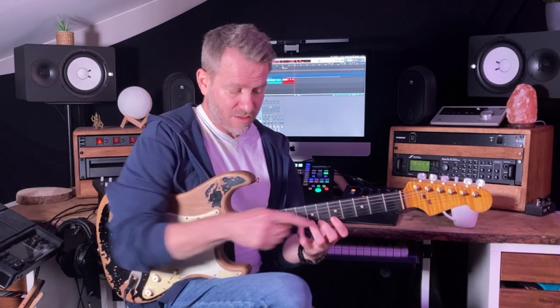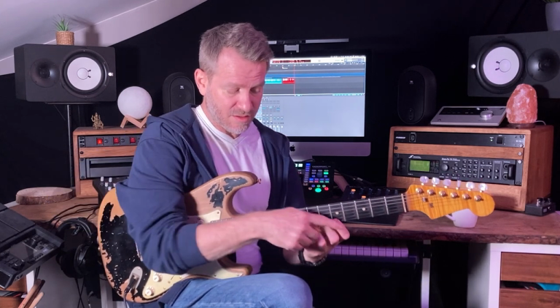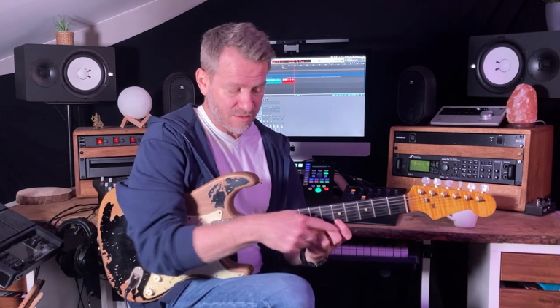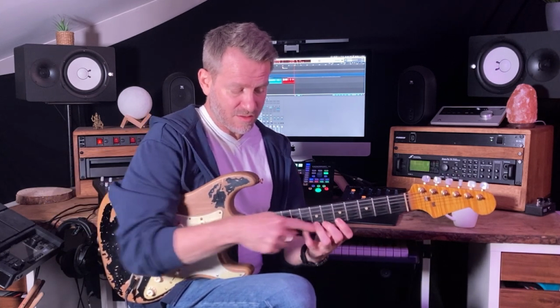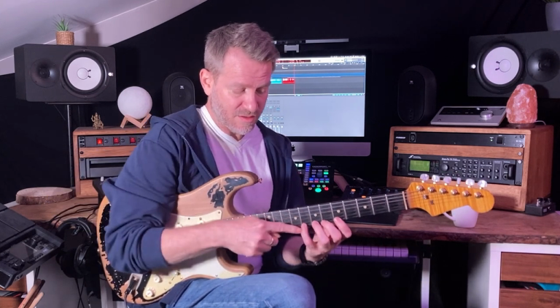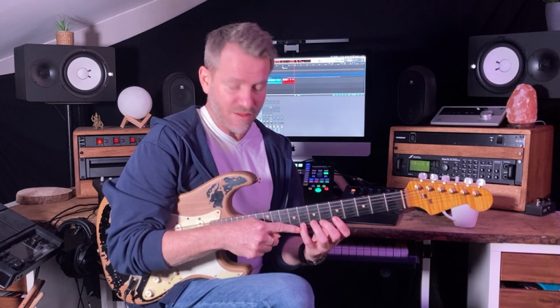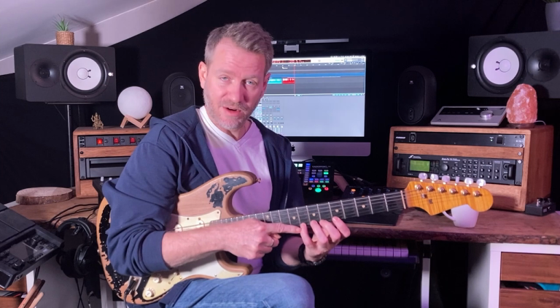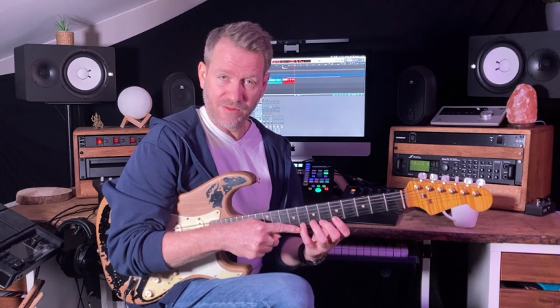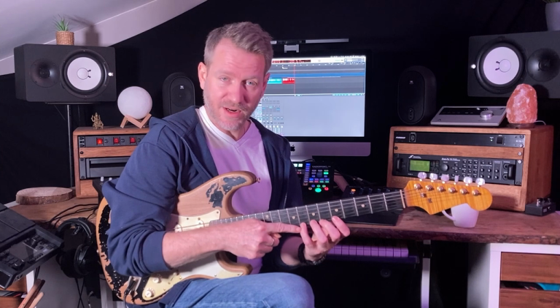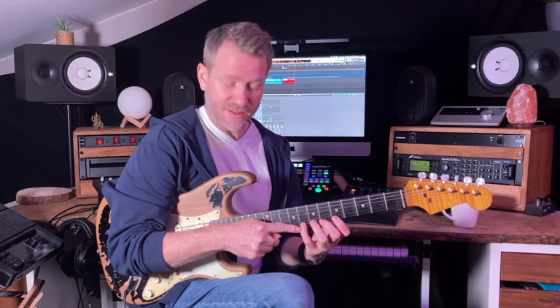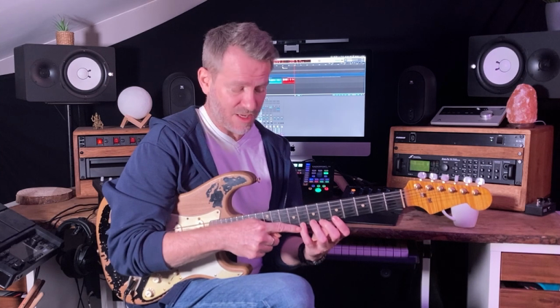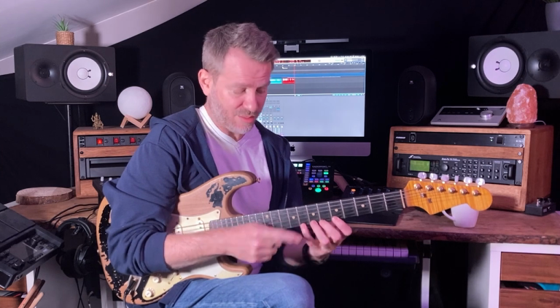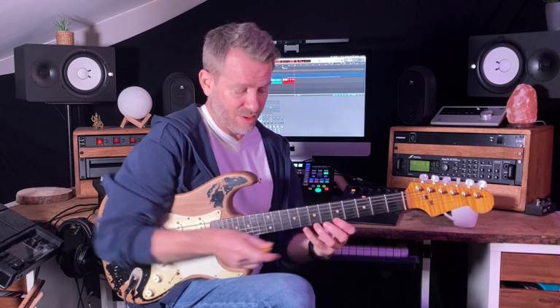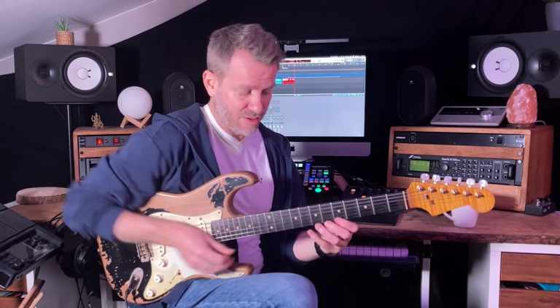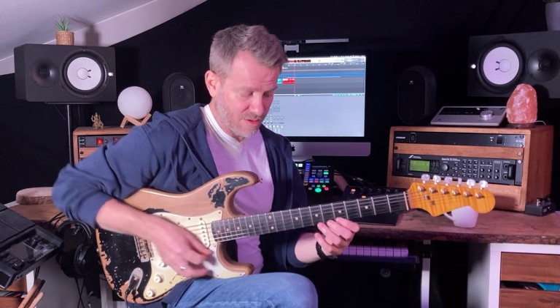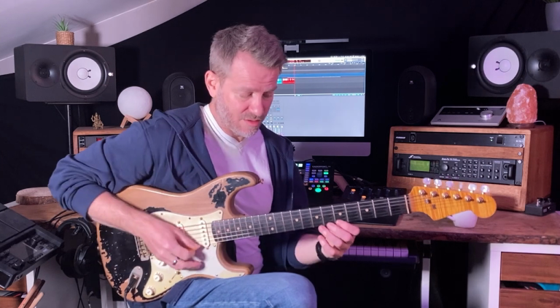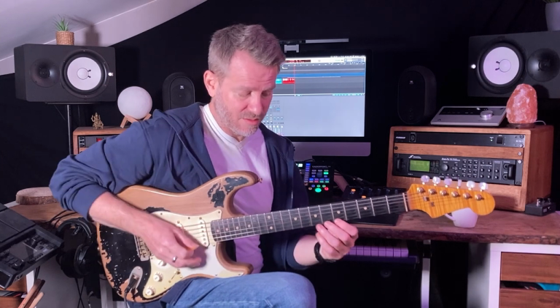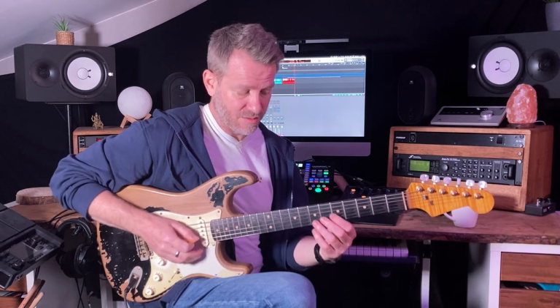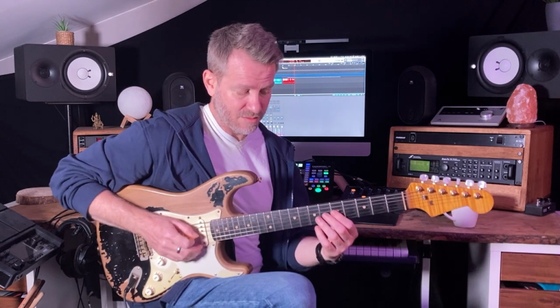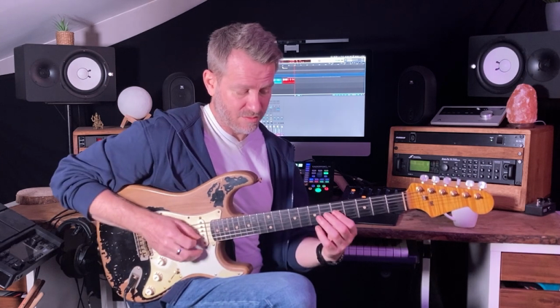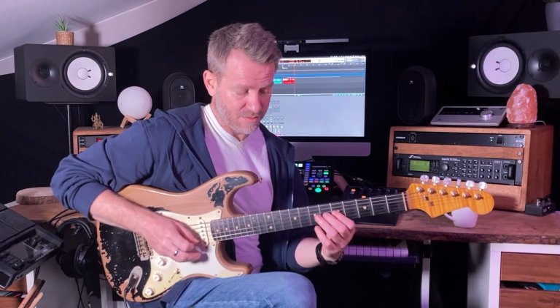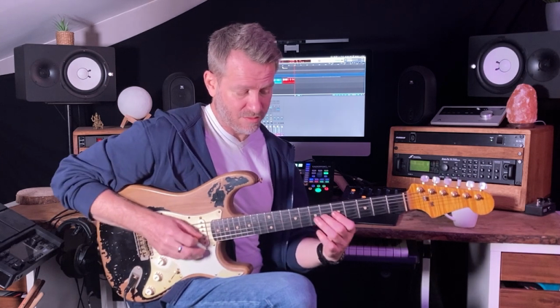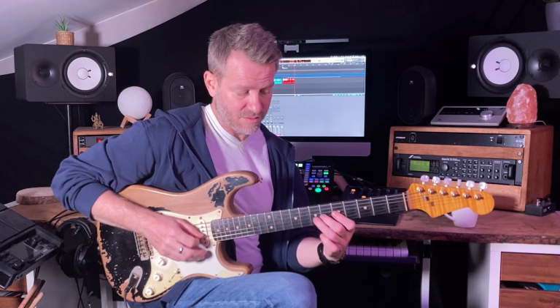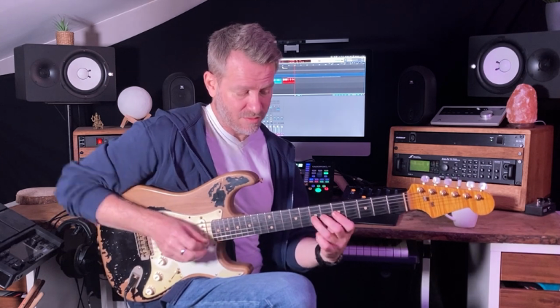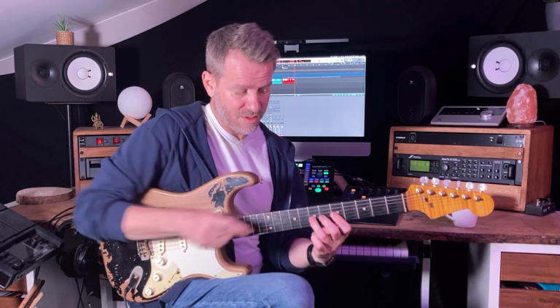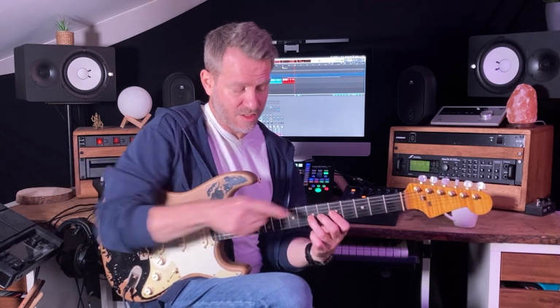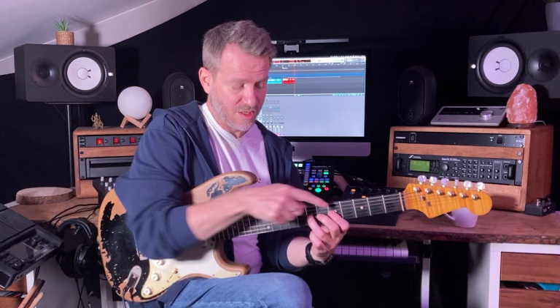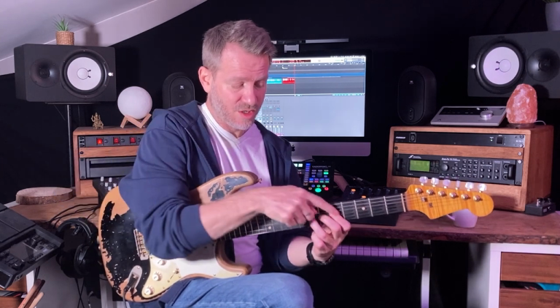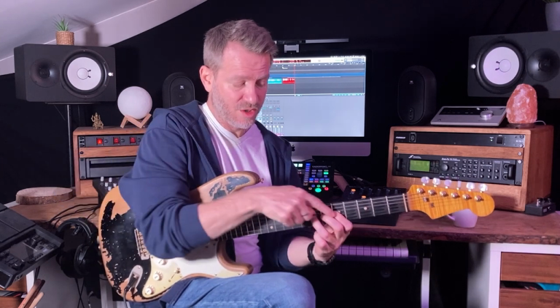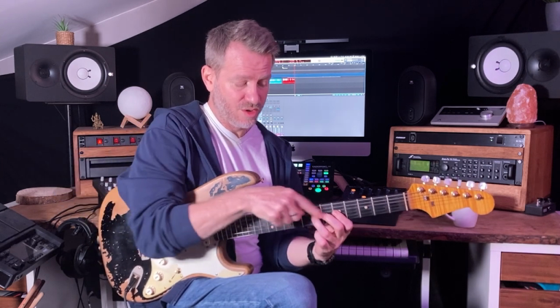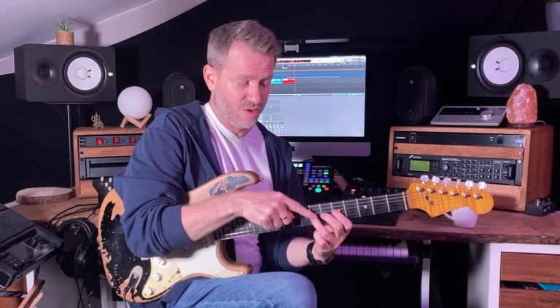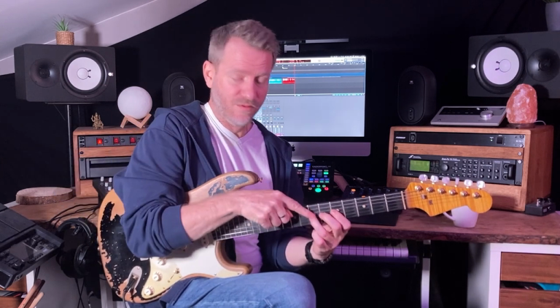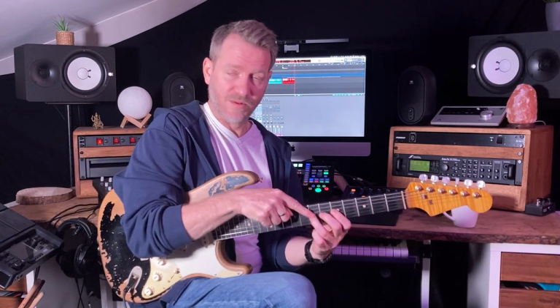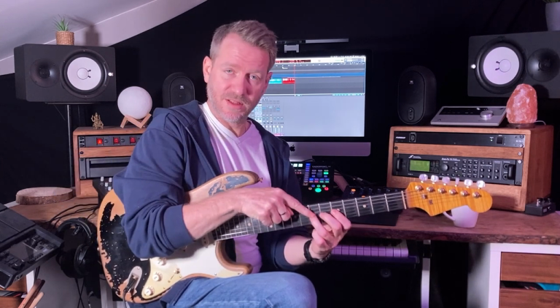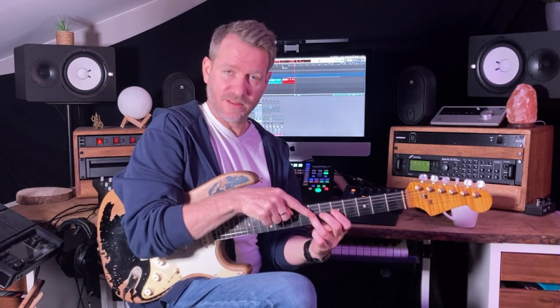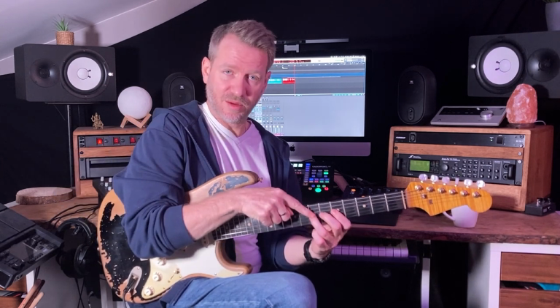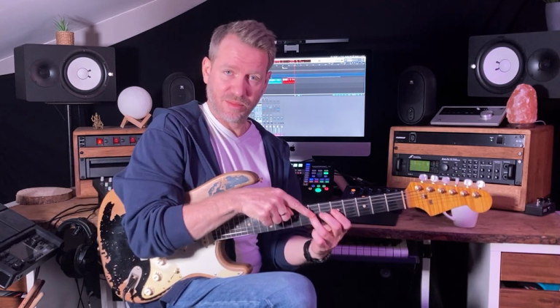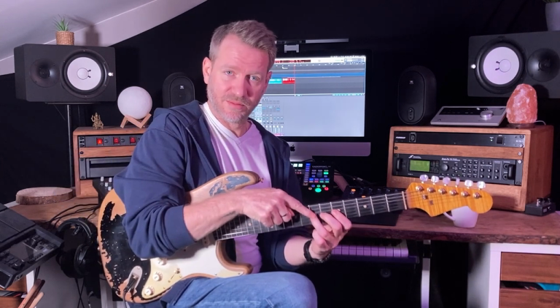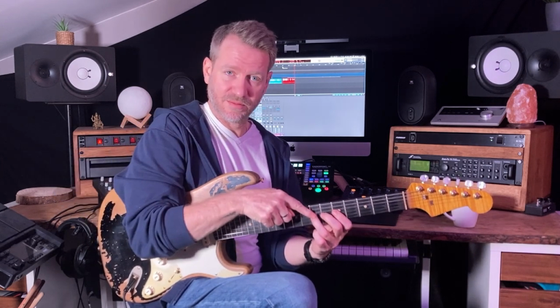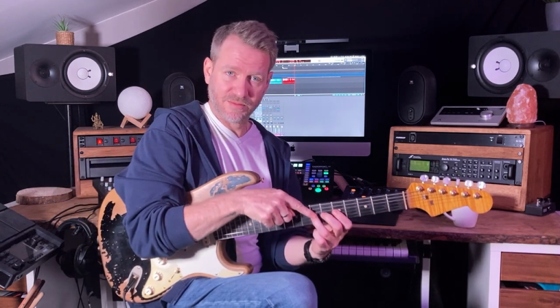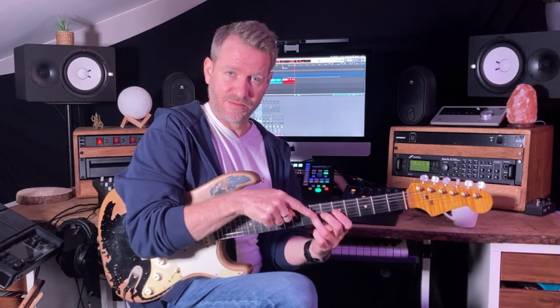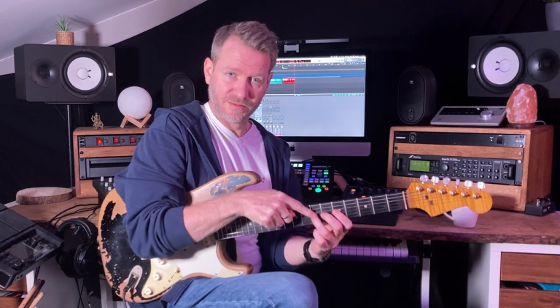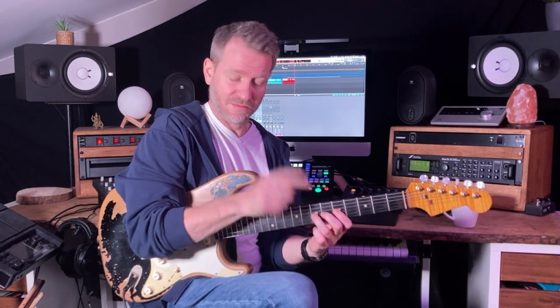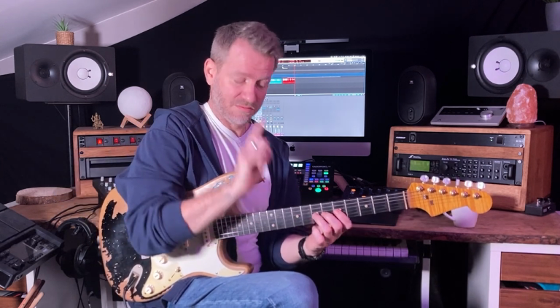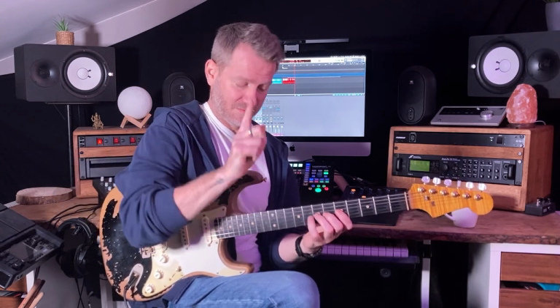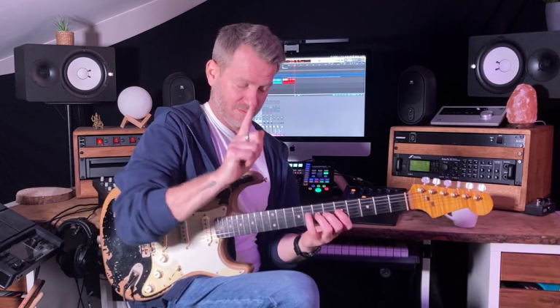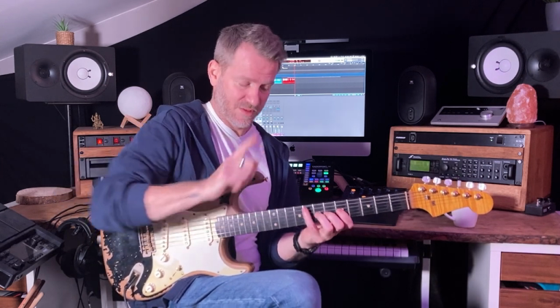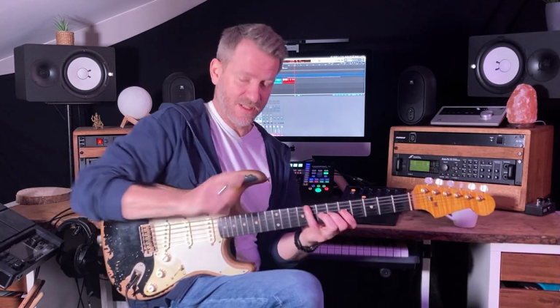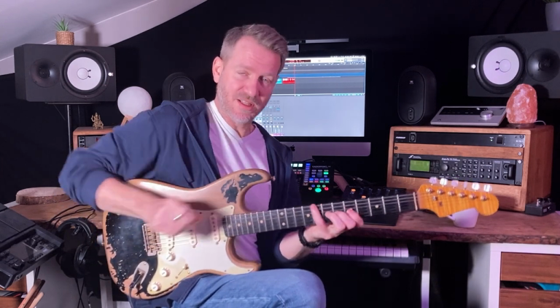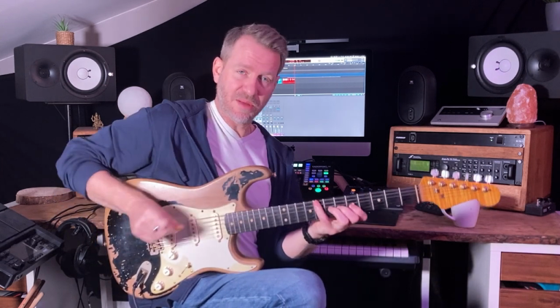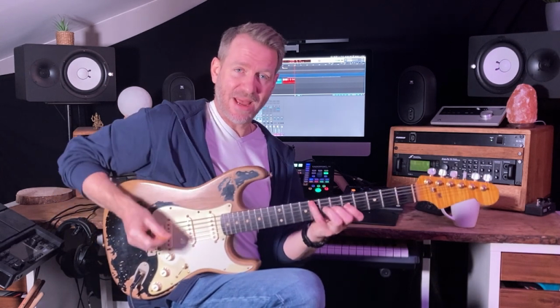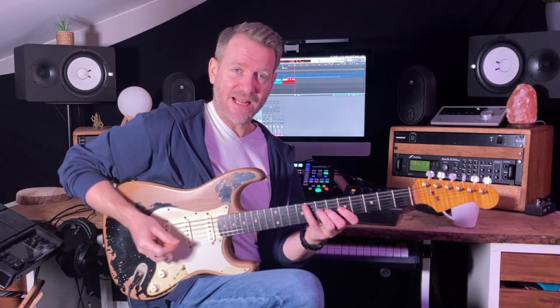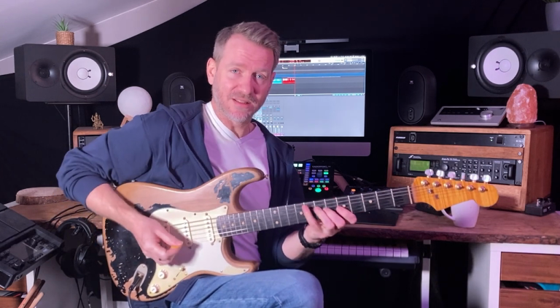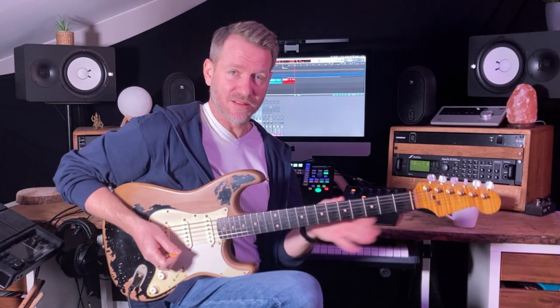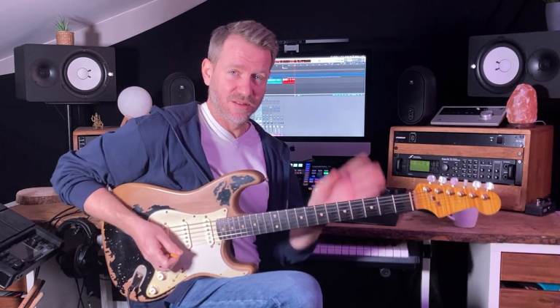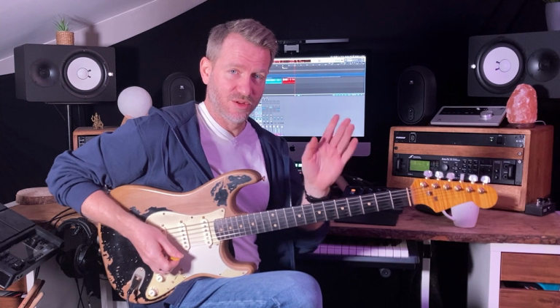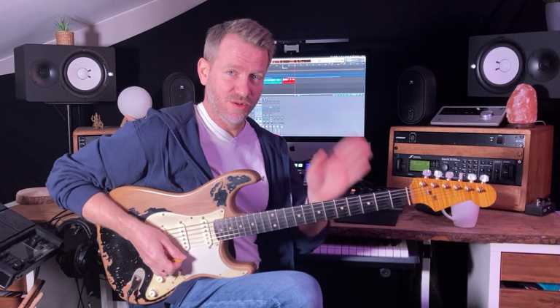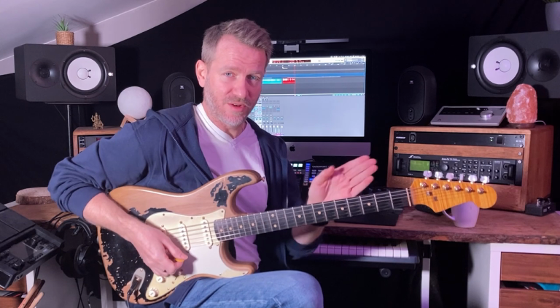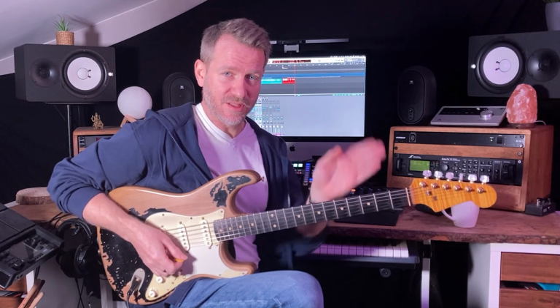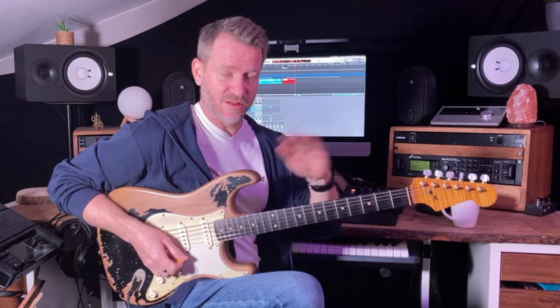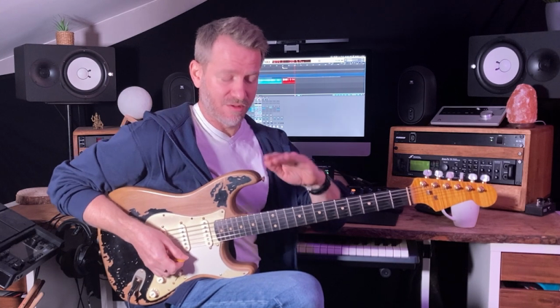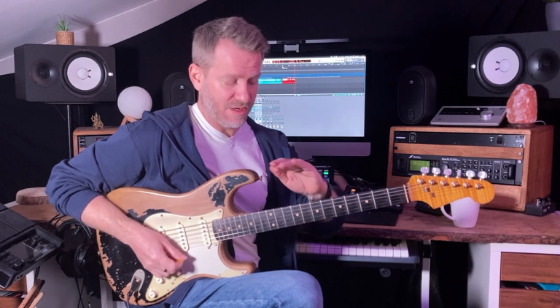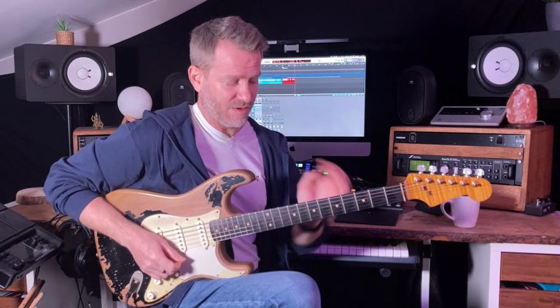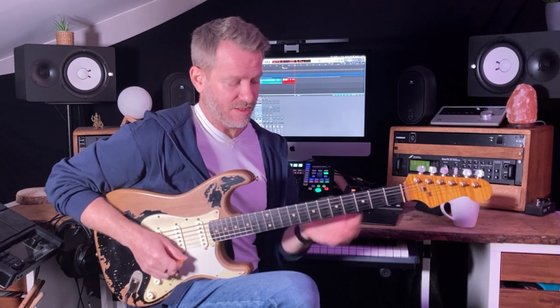Three frets up, two frets up — these are the patterns. Two frets, three frets.